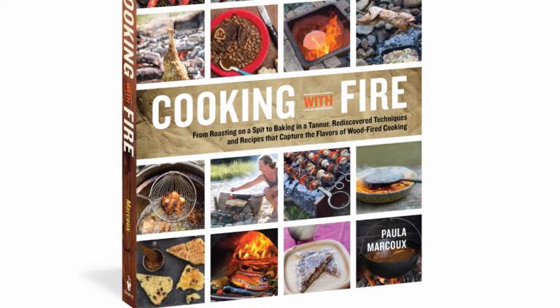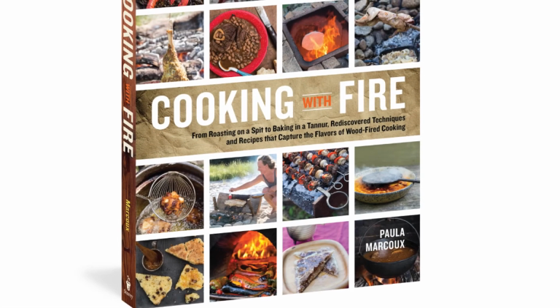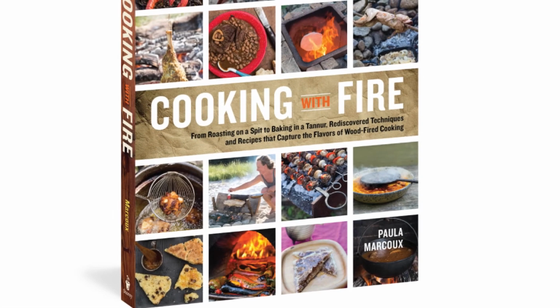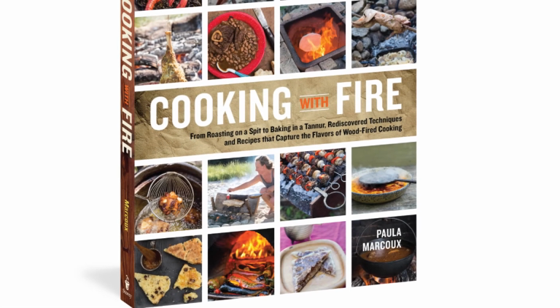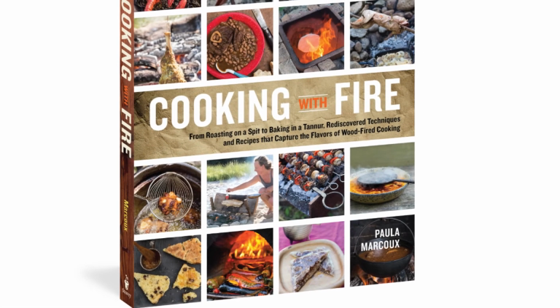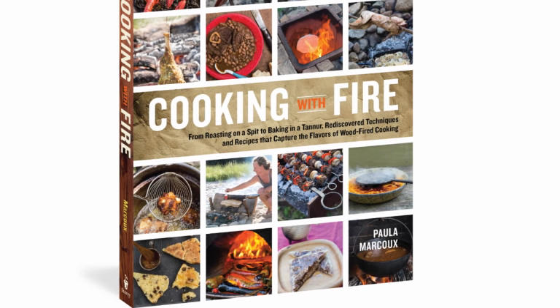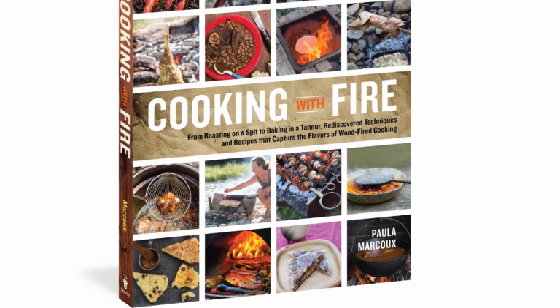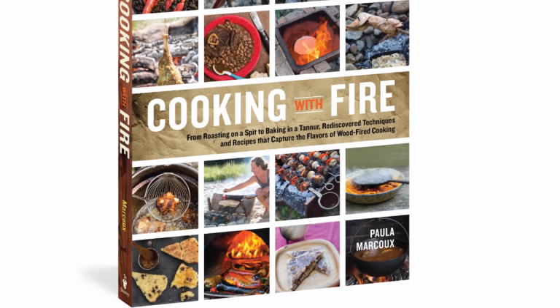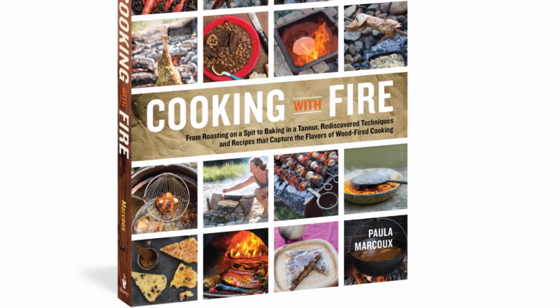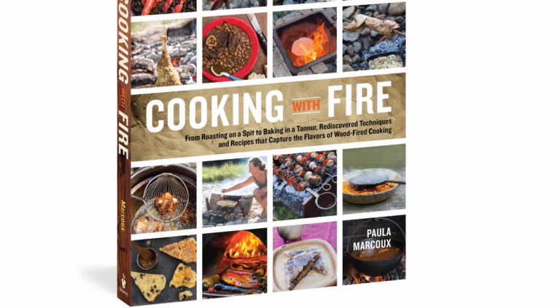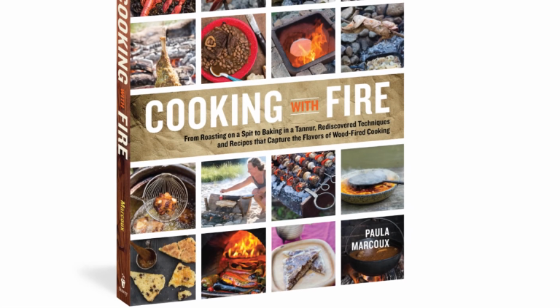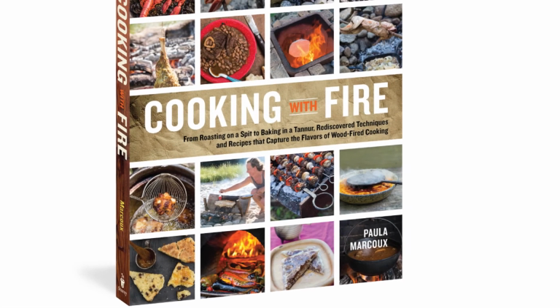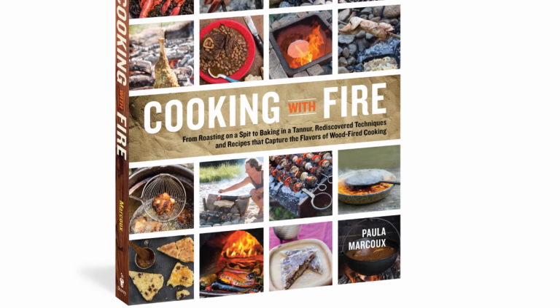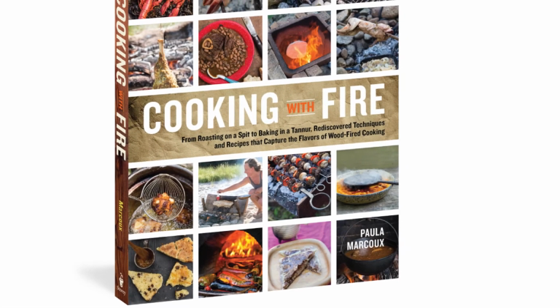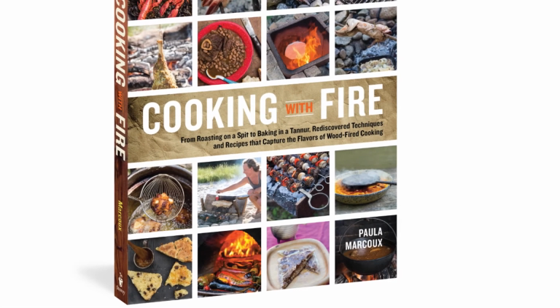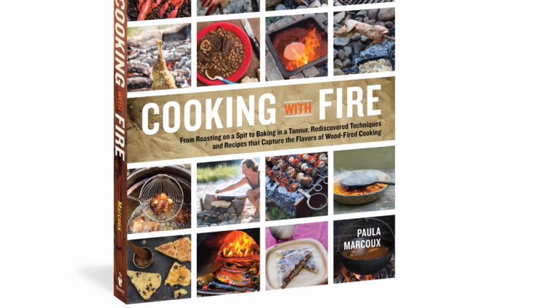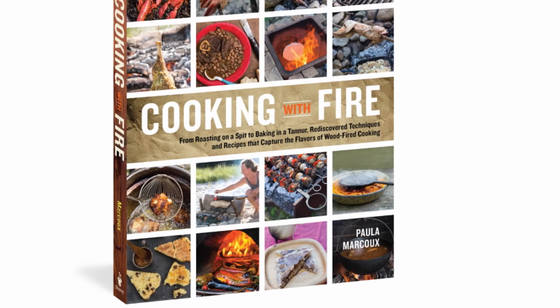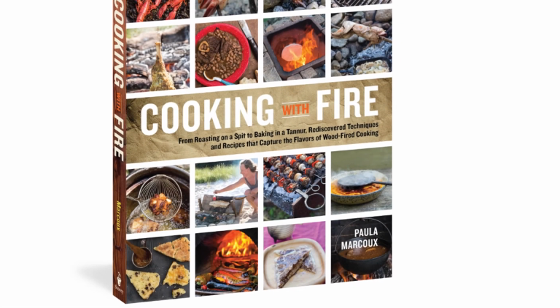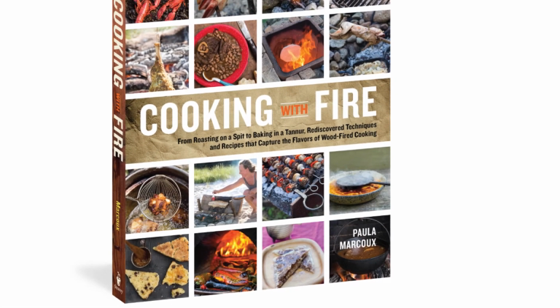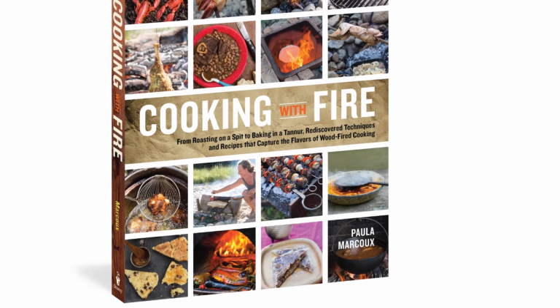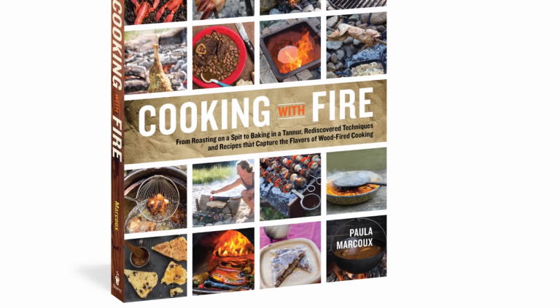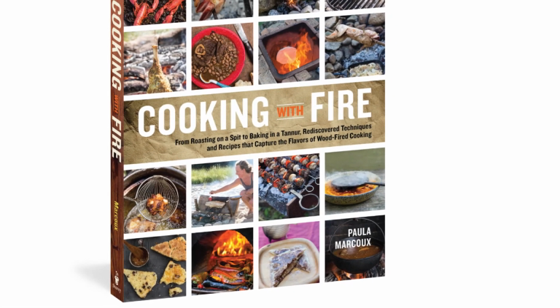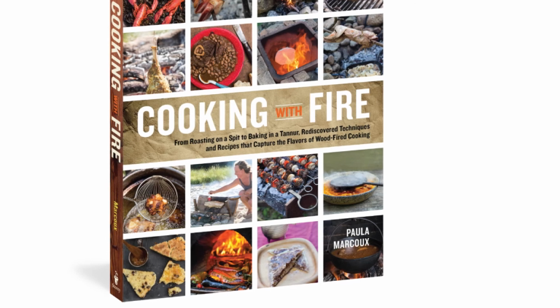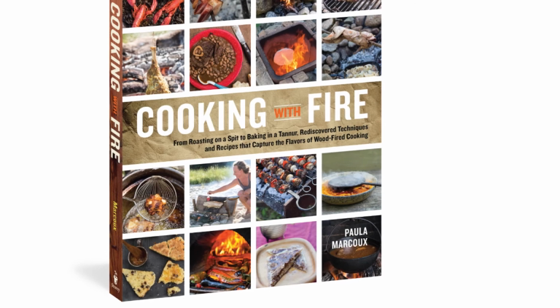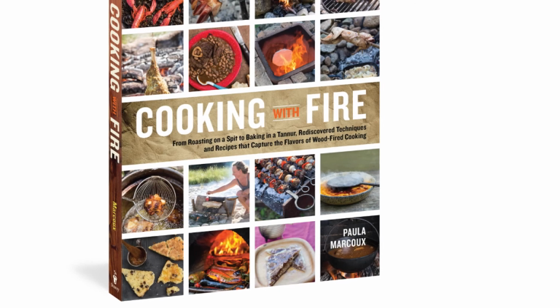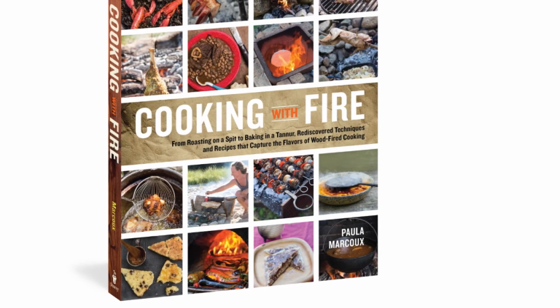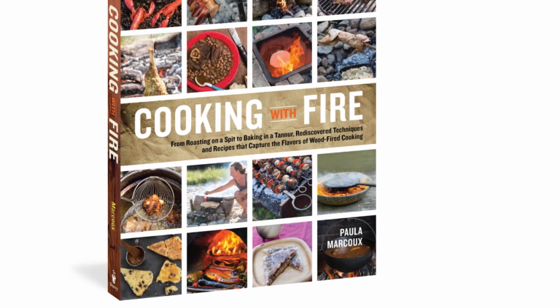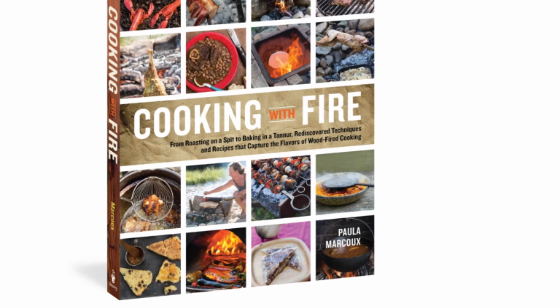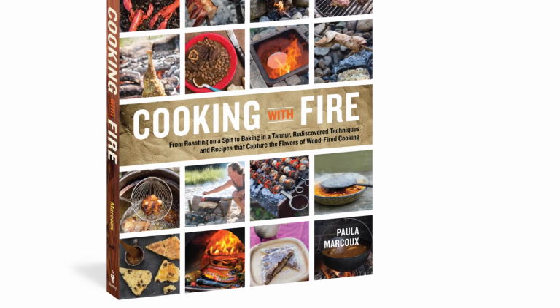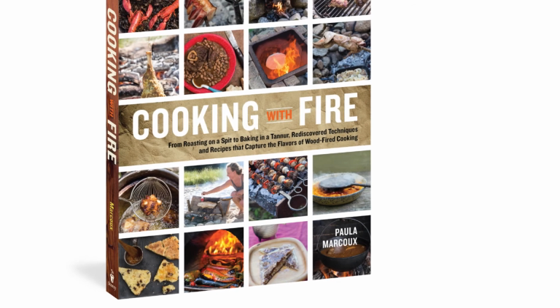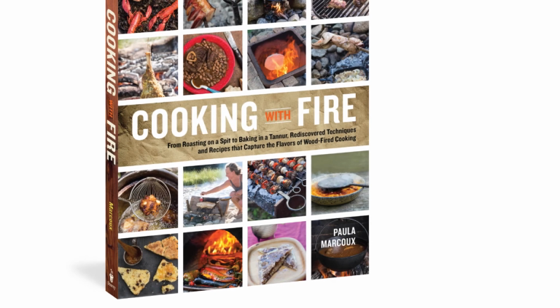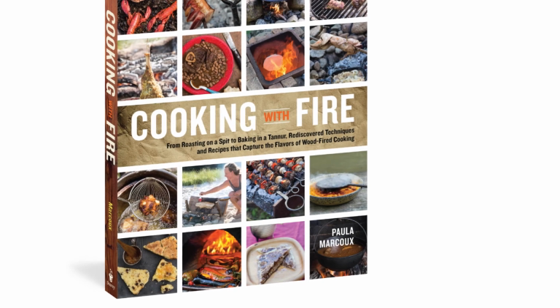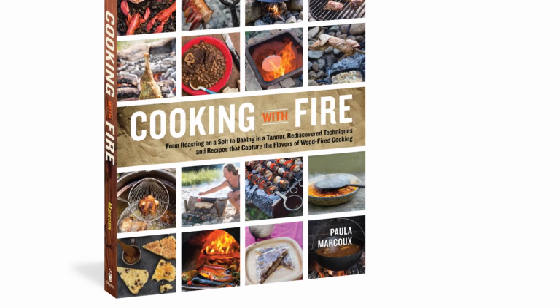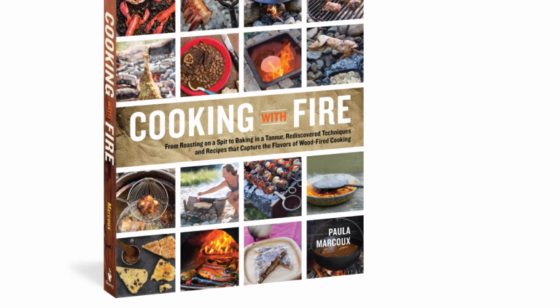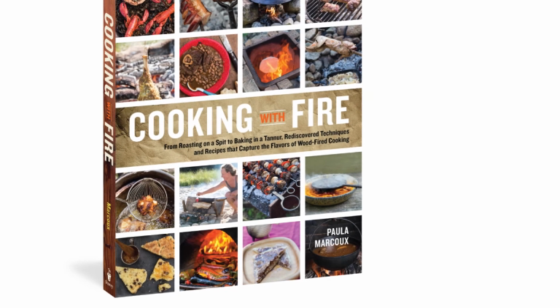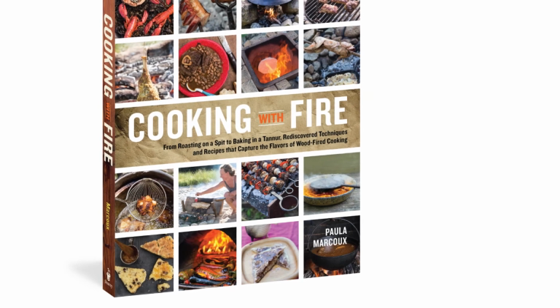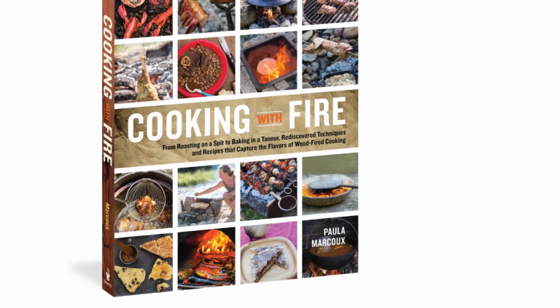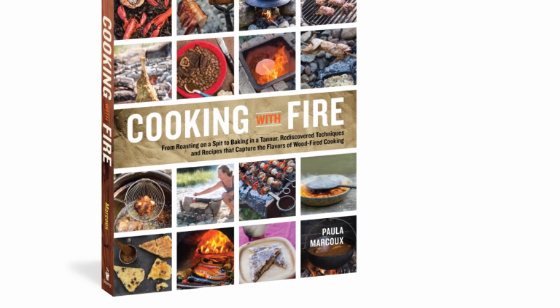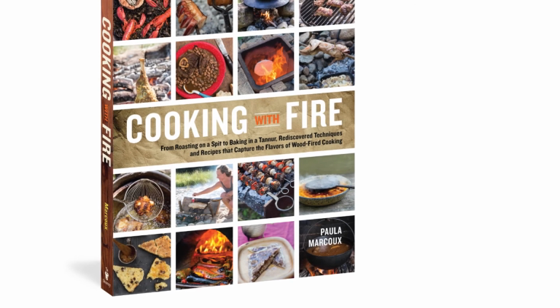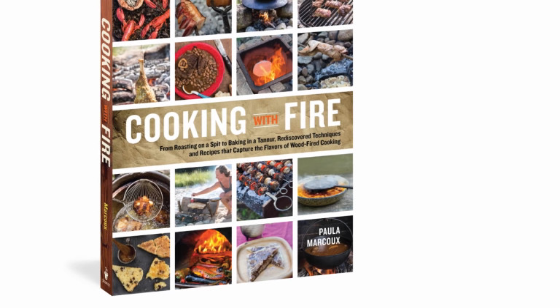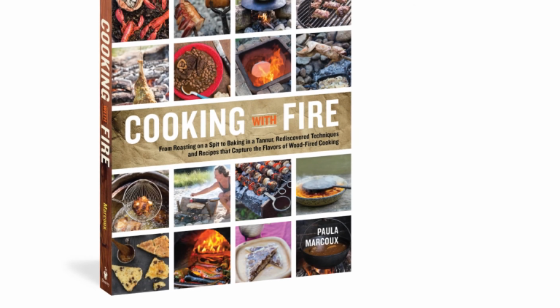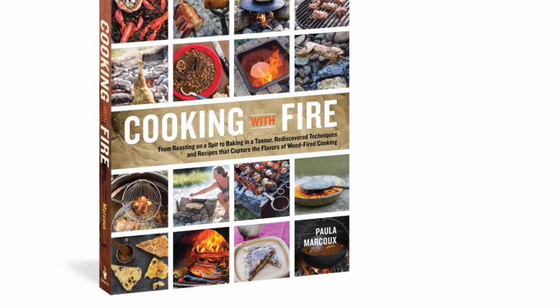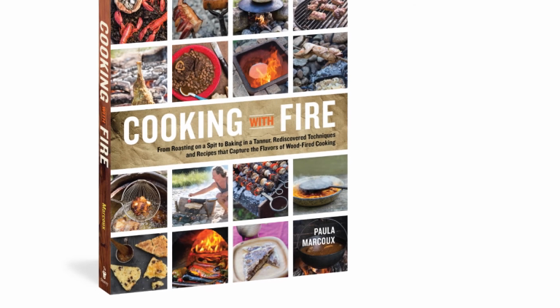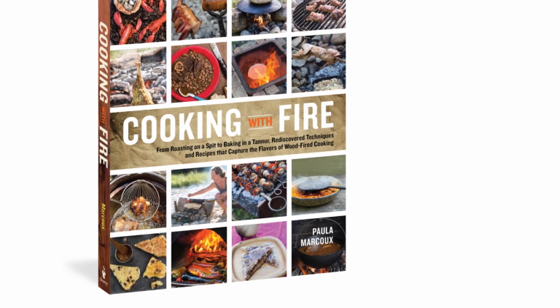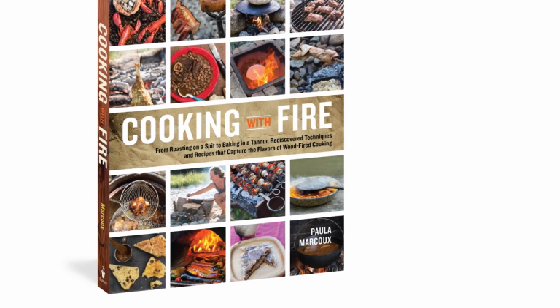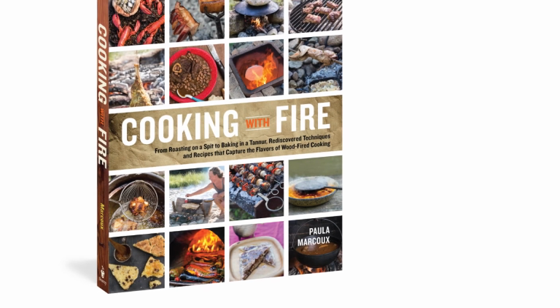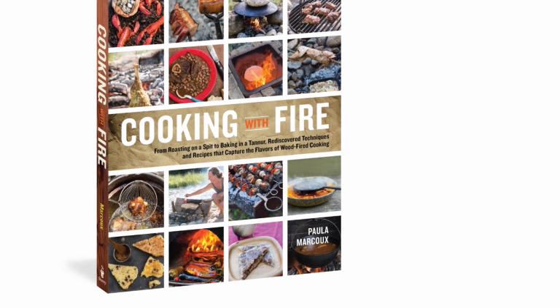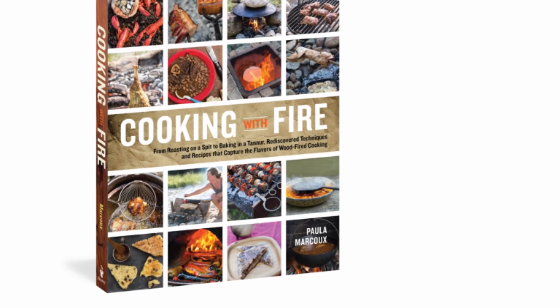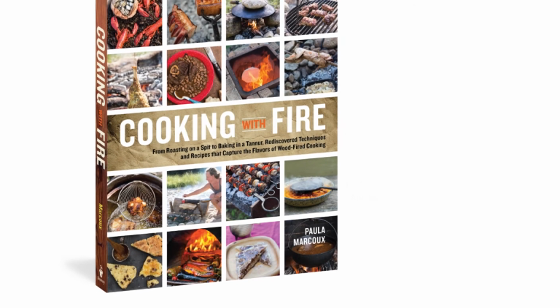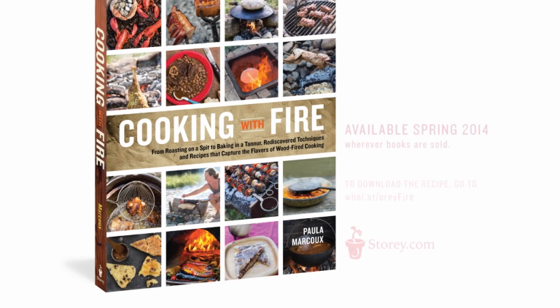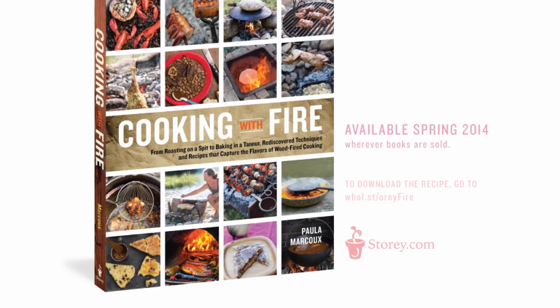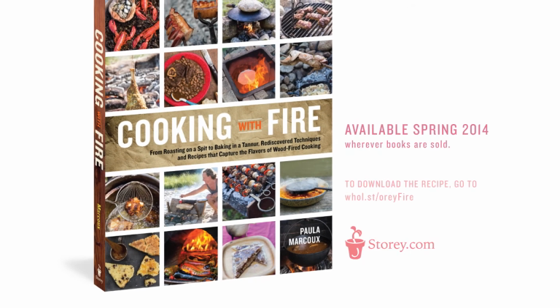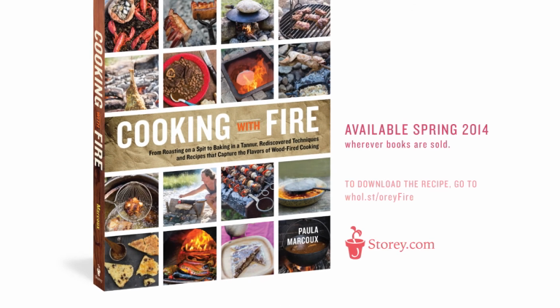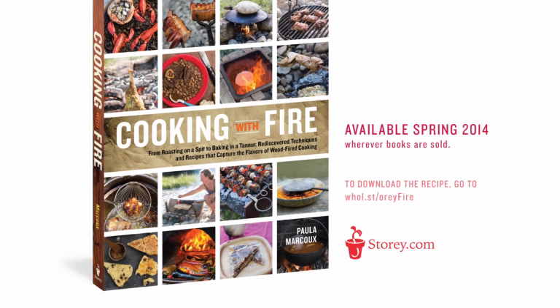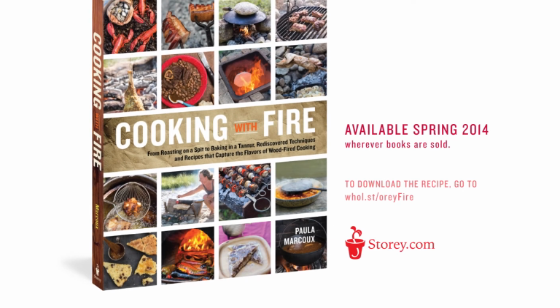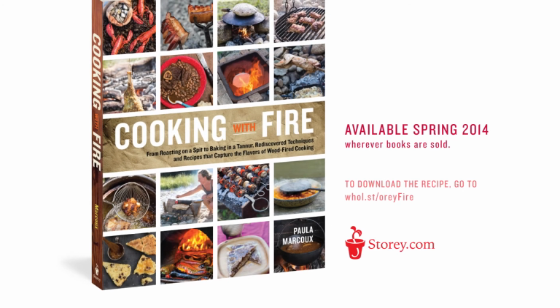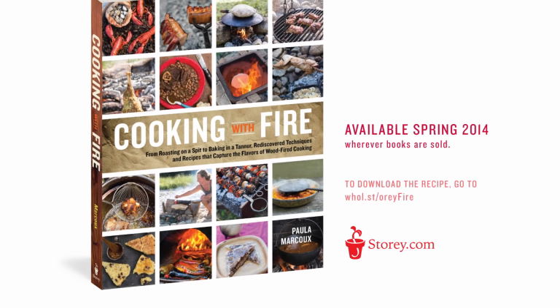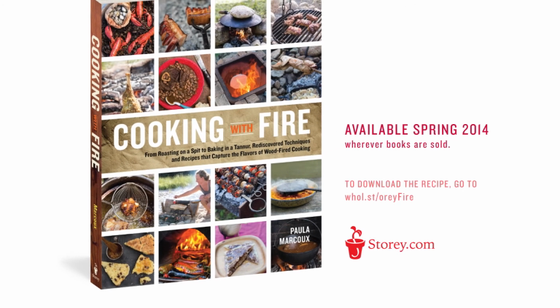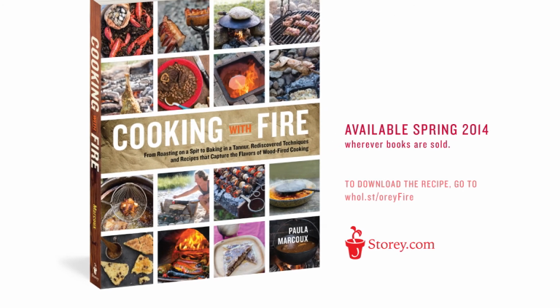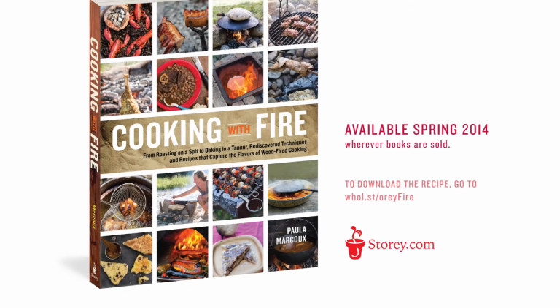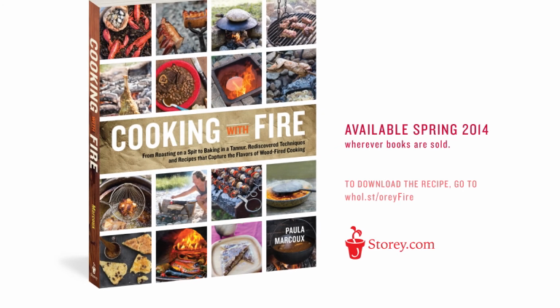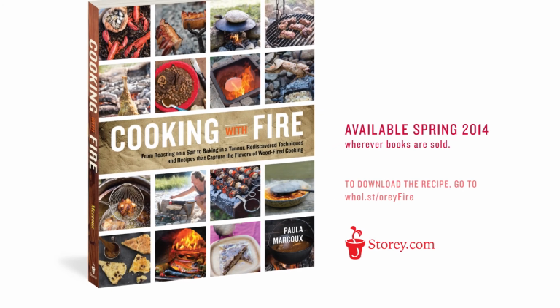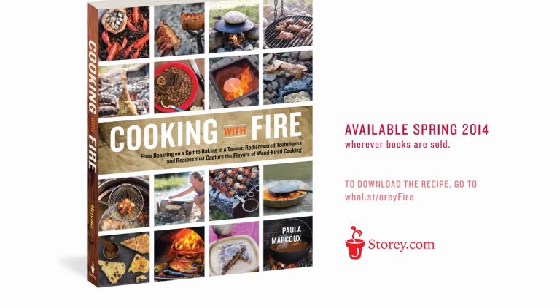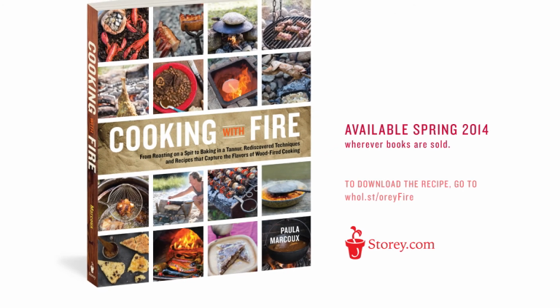Many more recipes, tools, and techniques from the past and present, plus stories of live fire cooking through the ages, can be found in my book, Cooking with Fire.